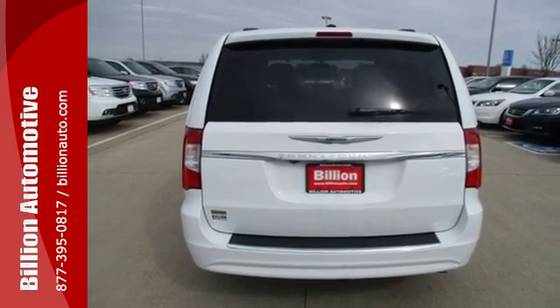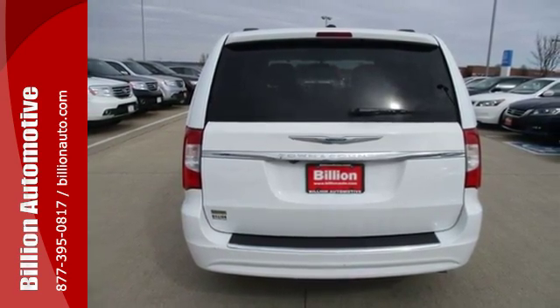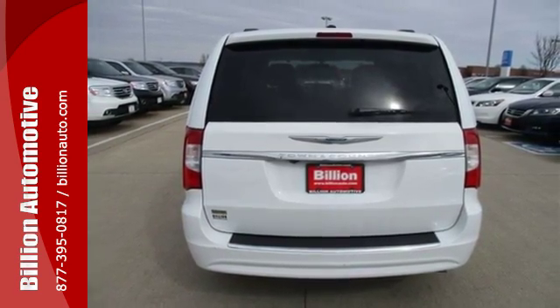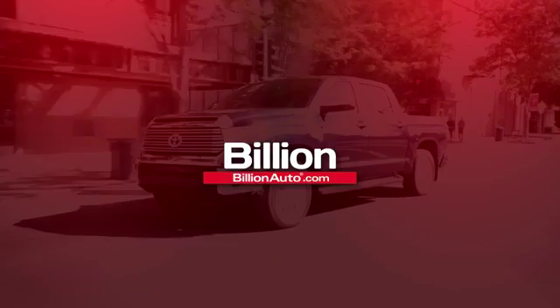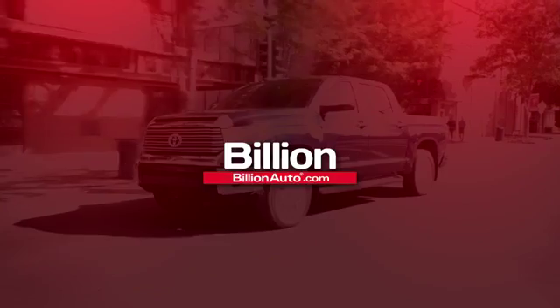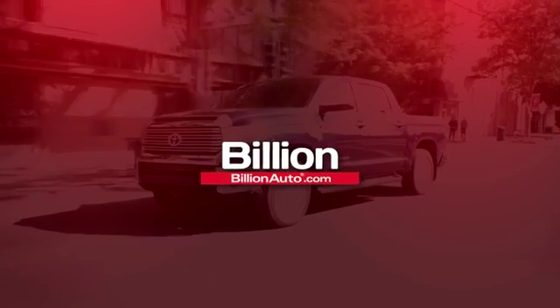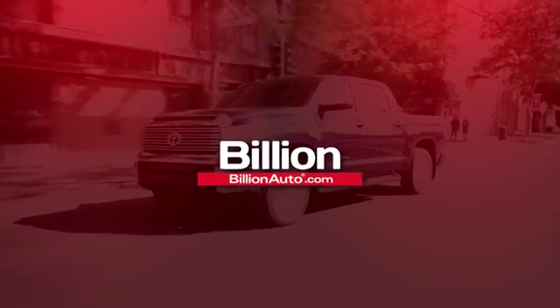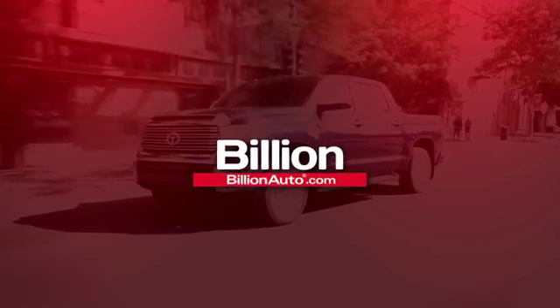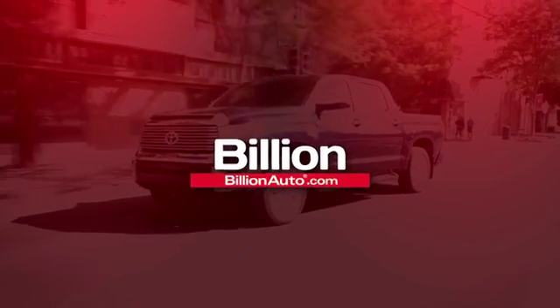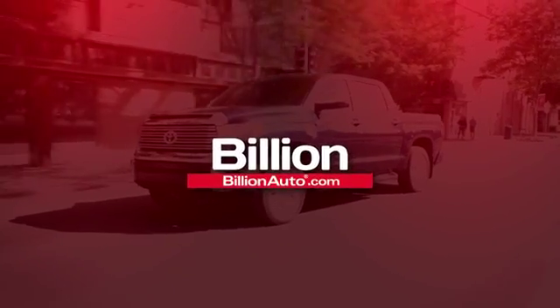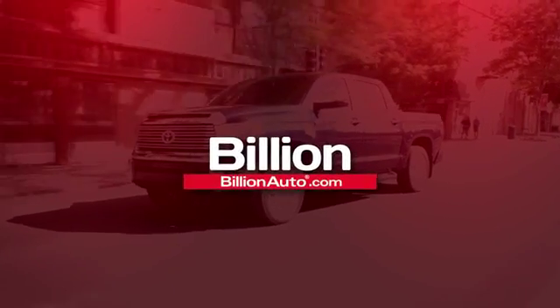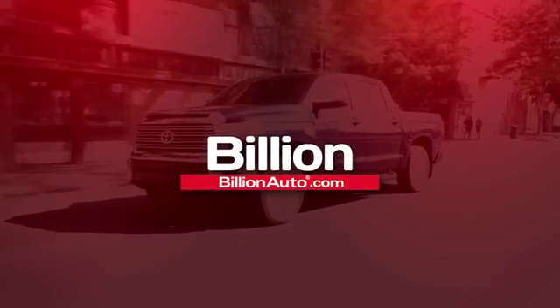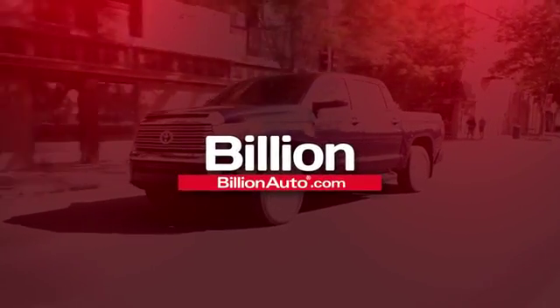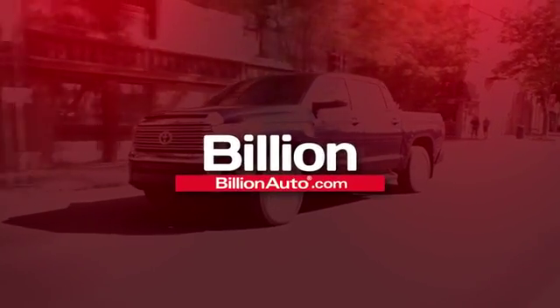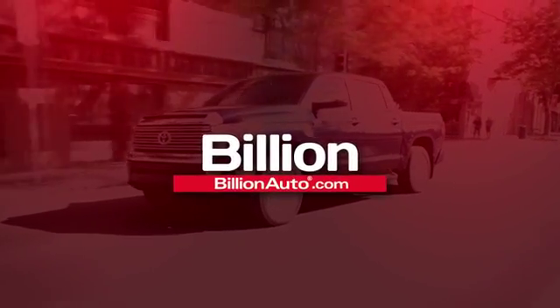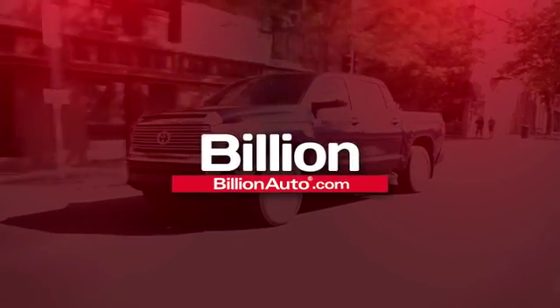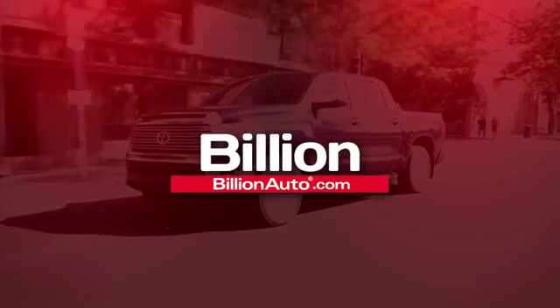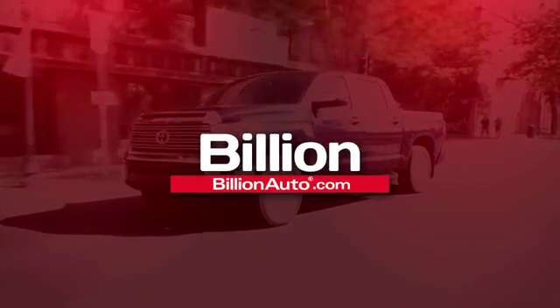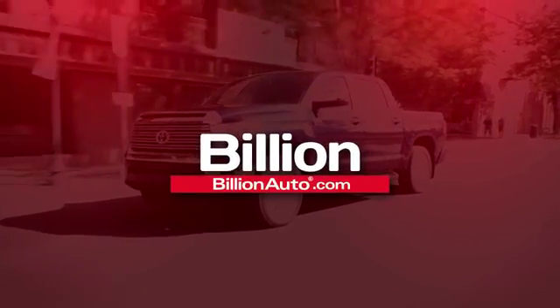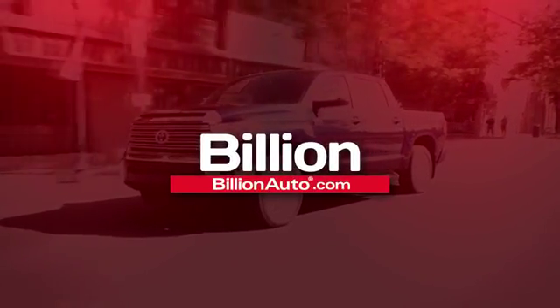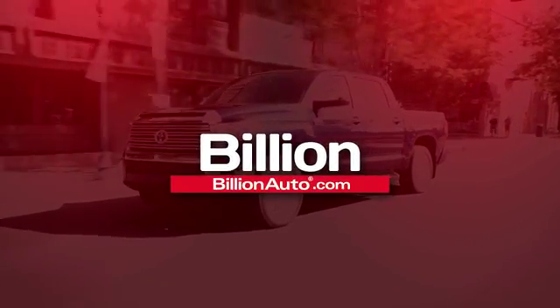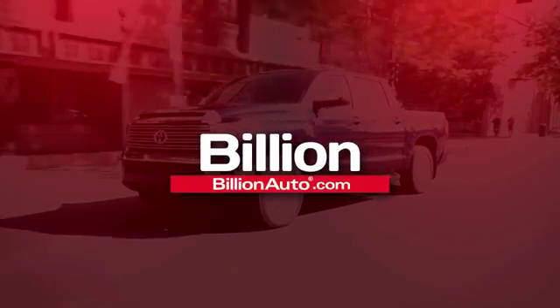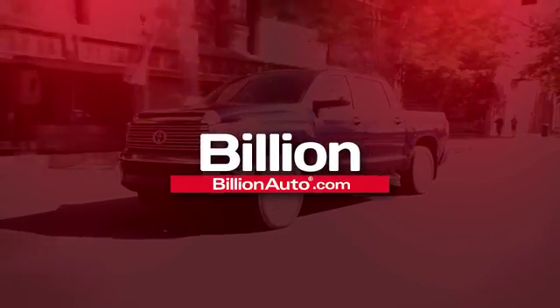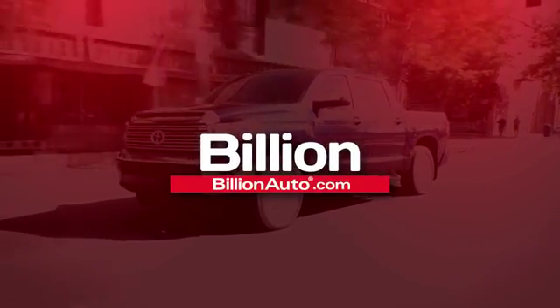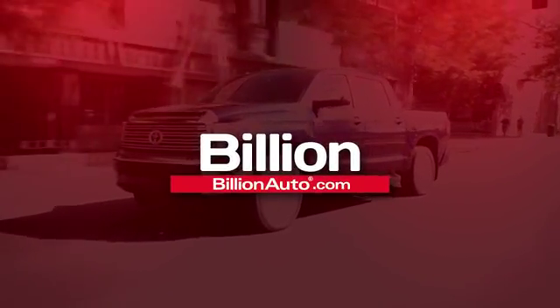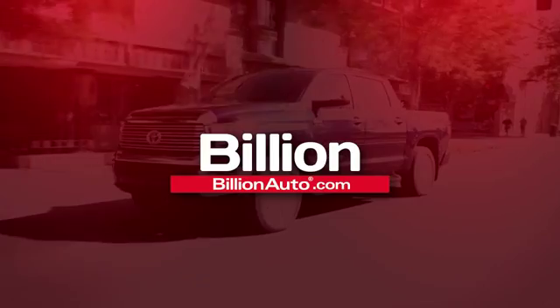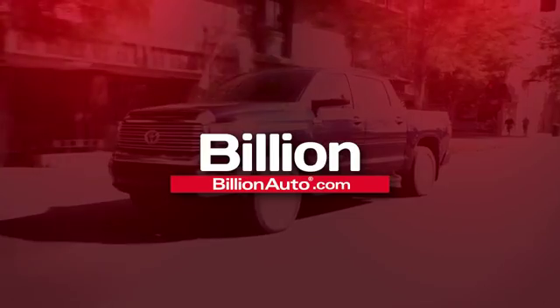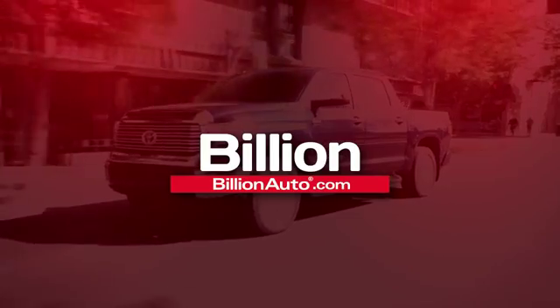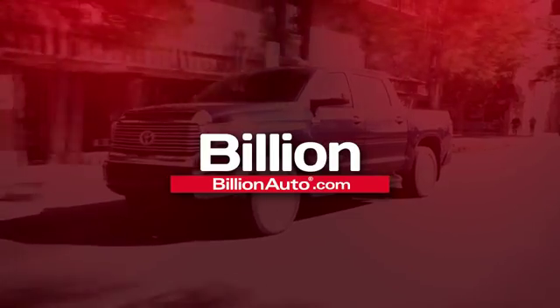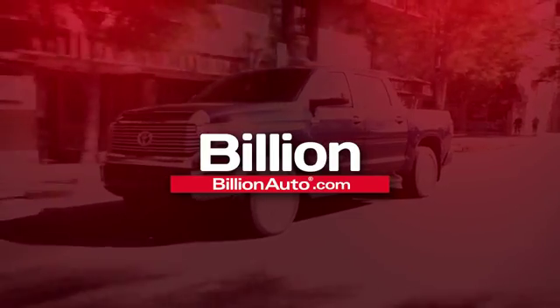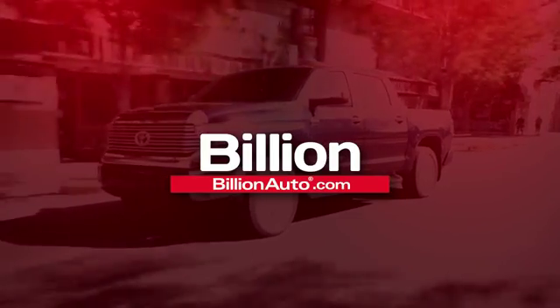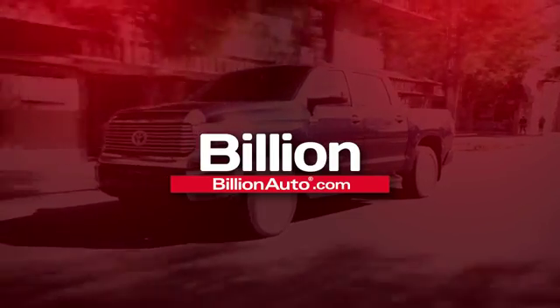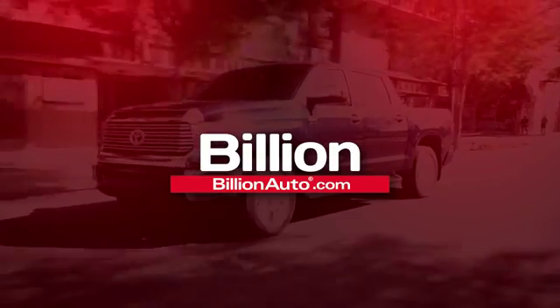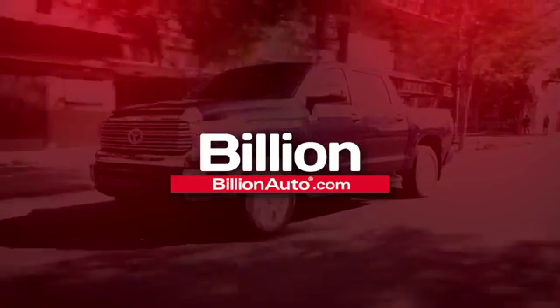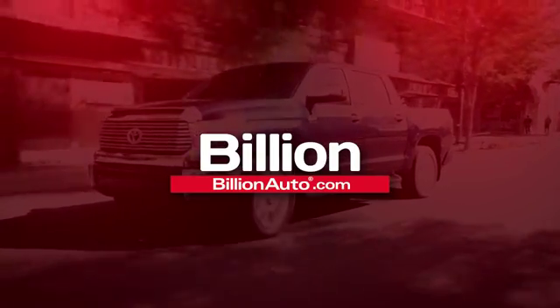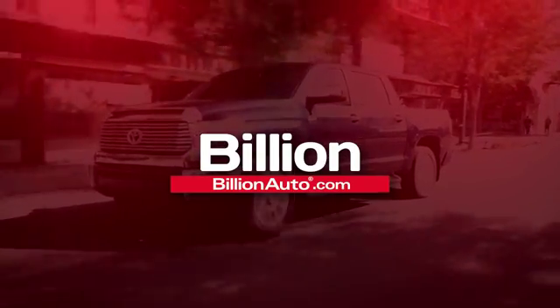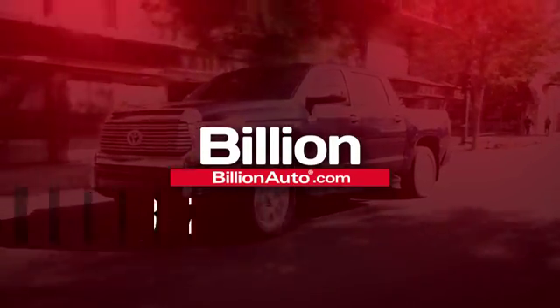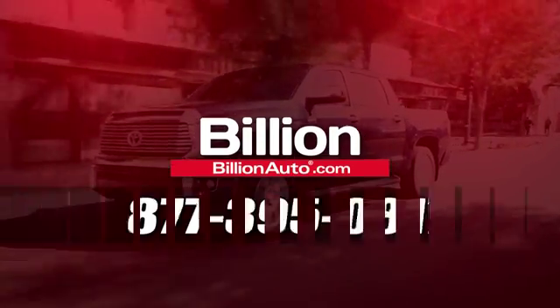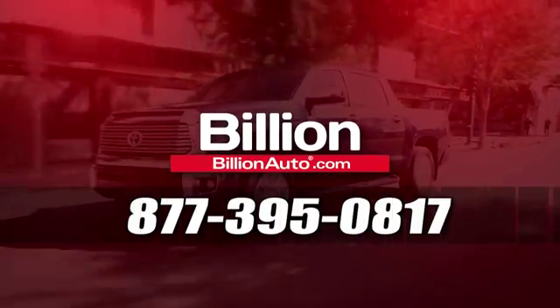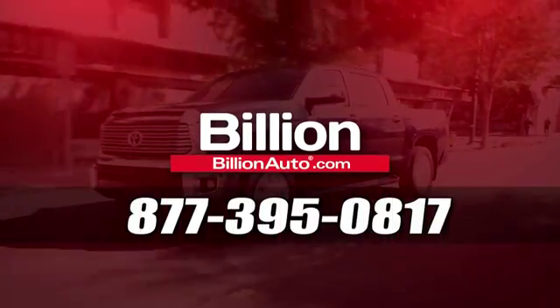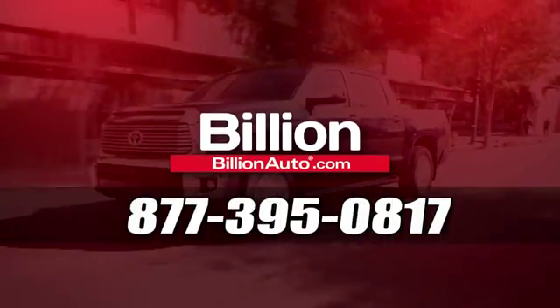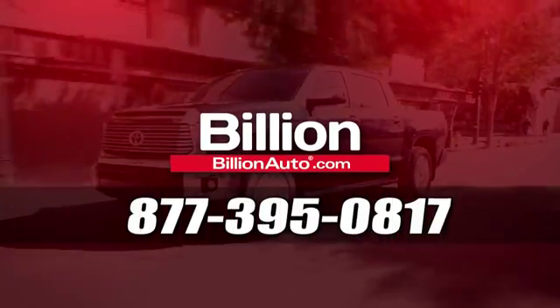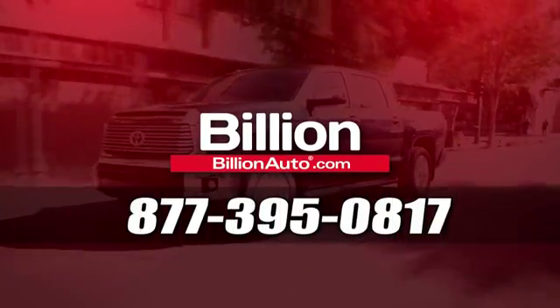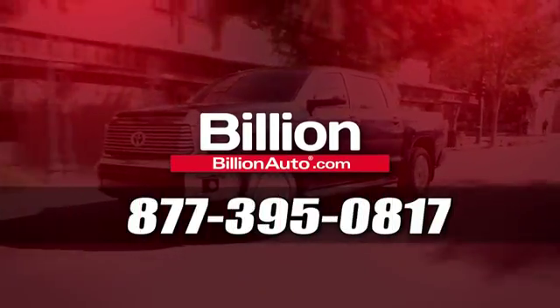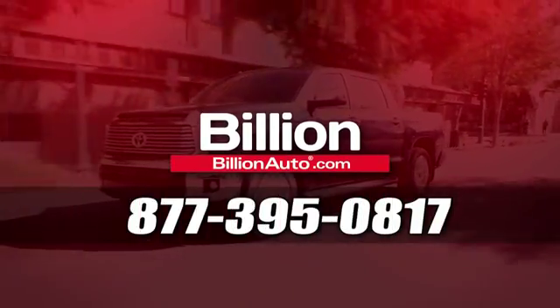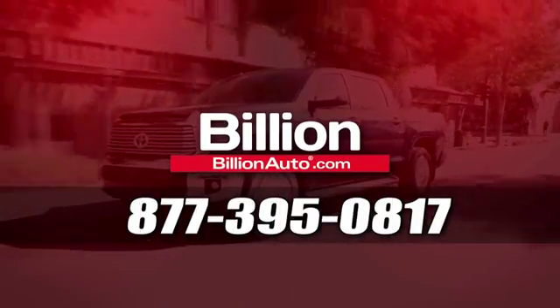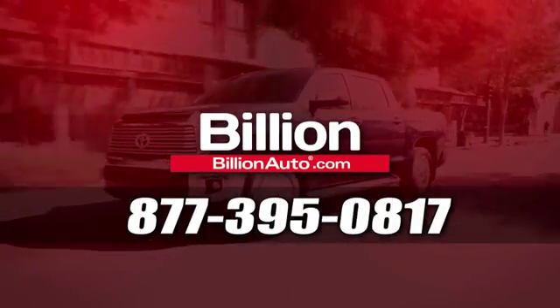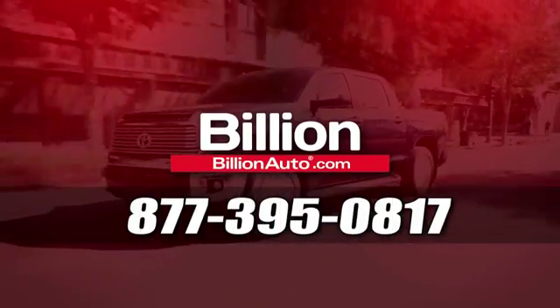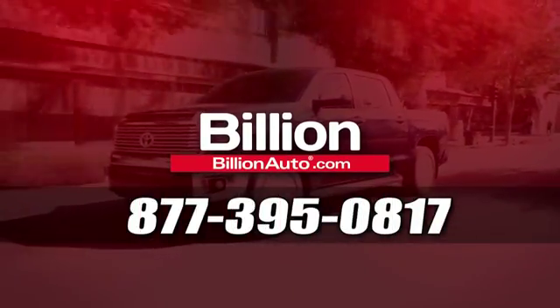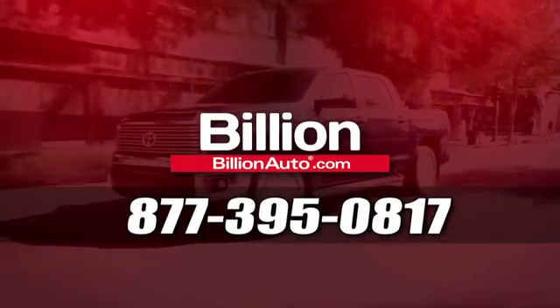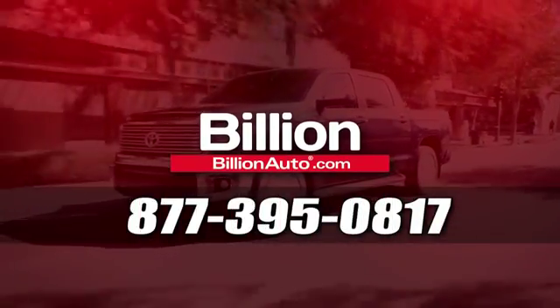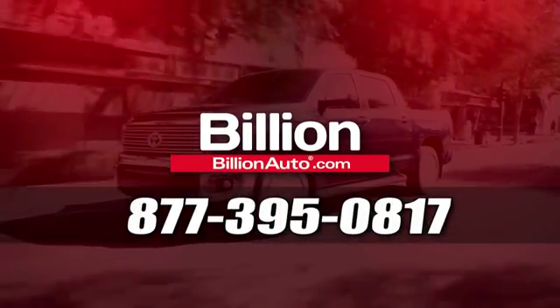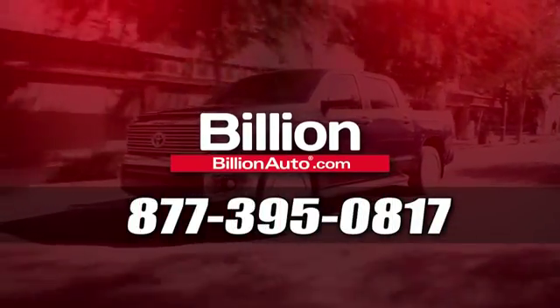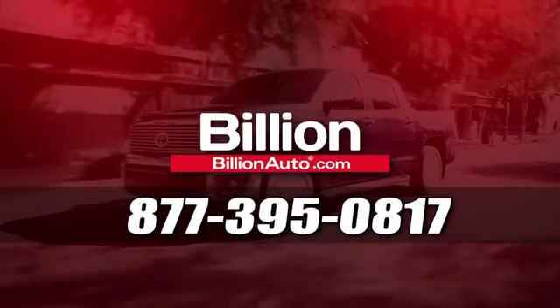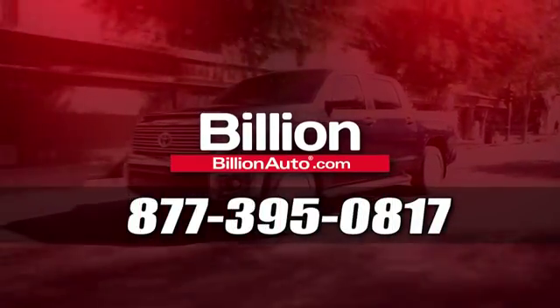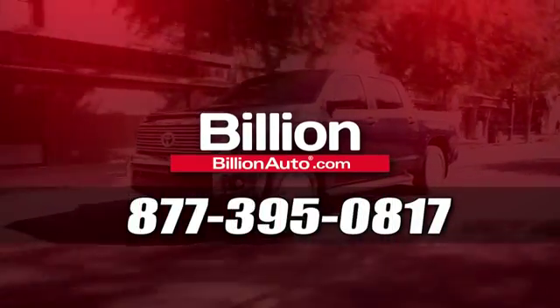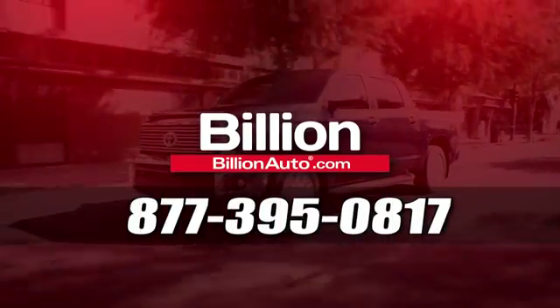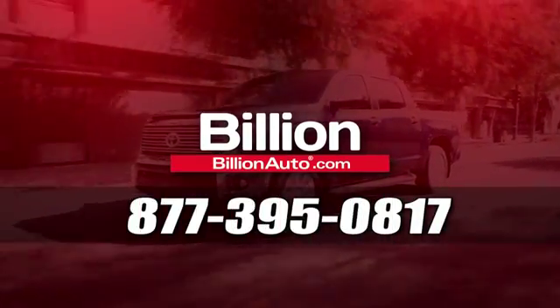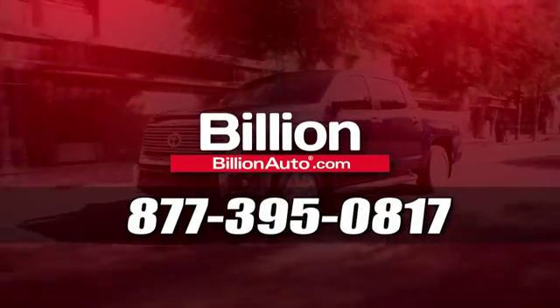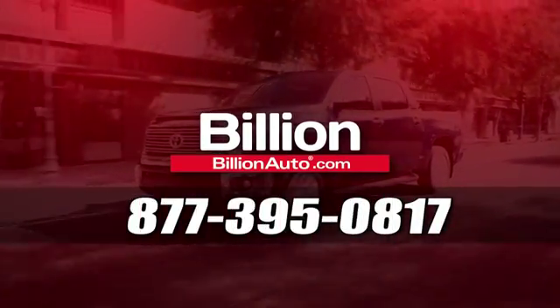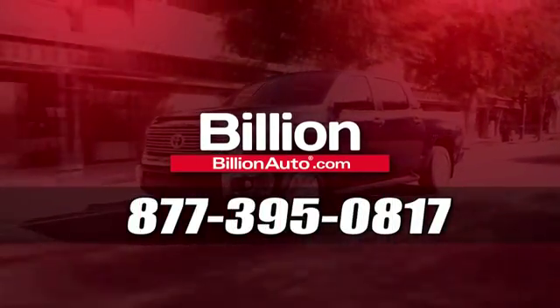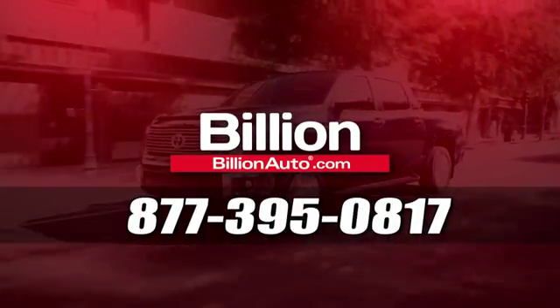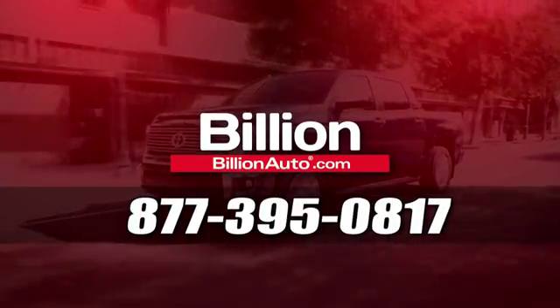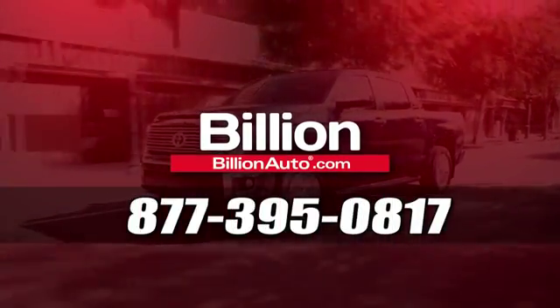BillionAuto.com will deliver right to your door. Call 877-395-0817 today.